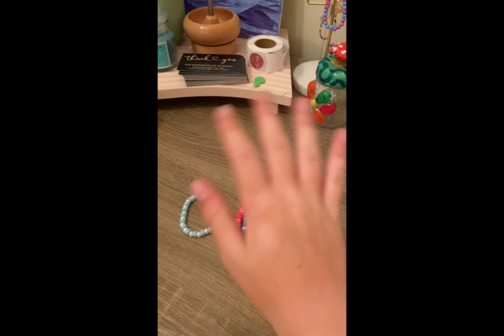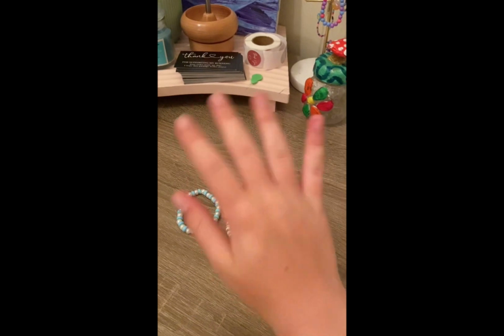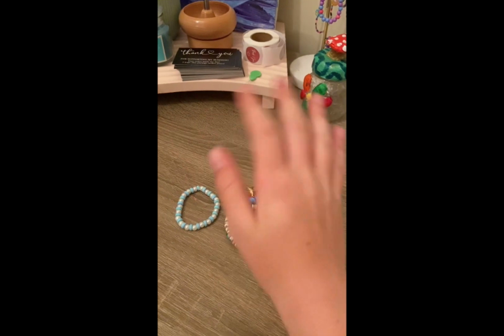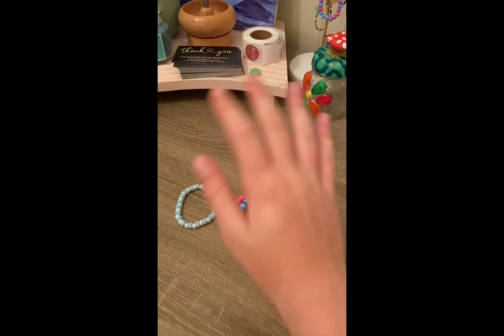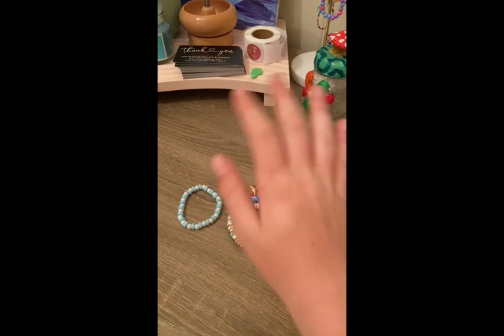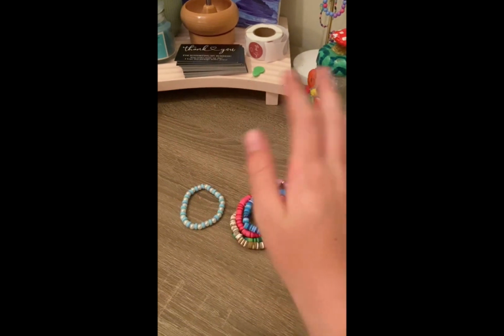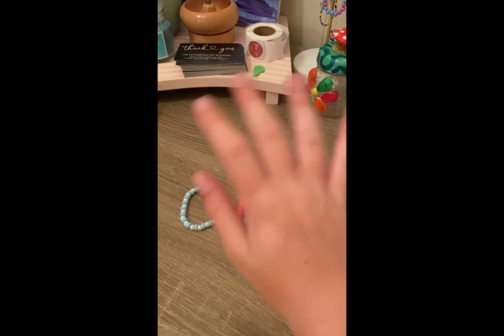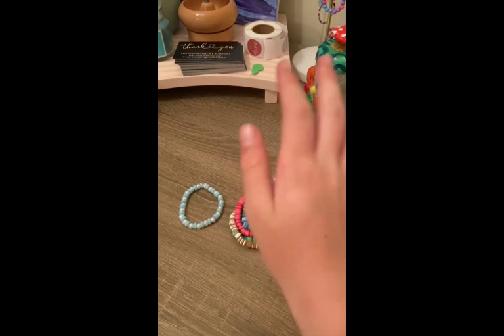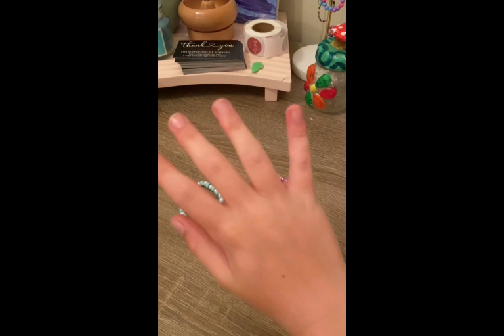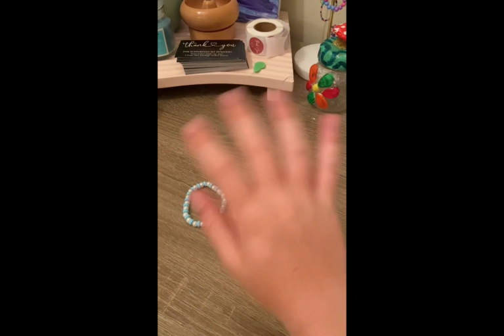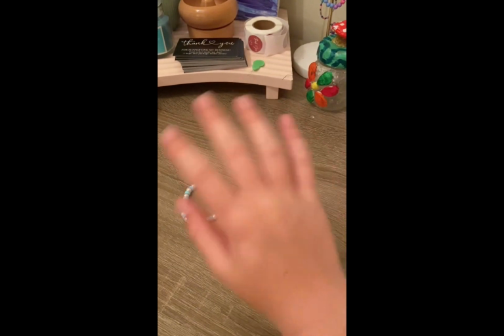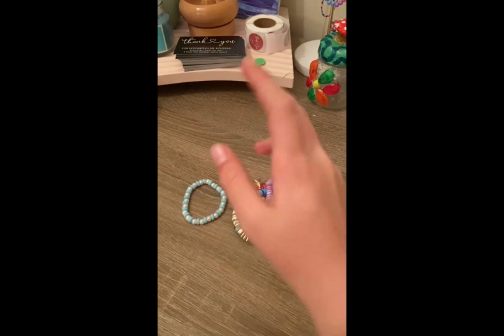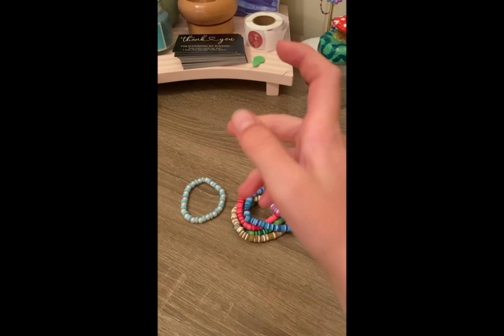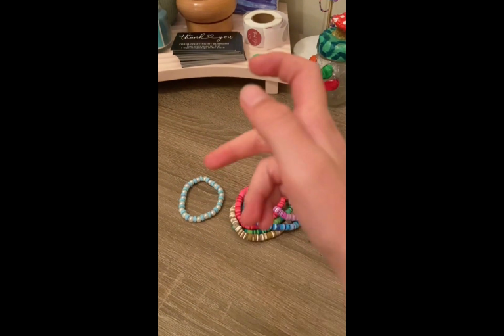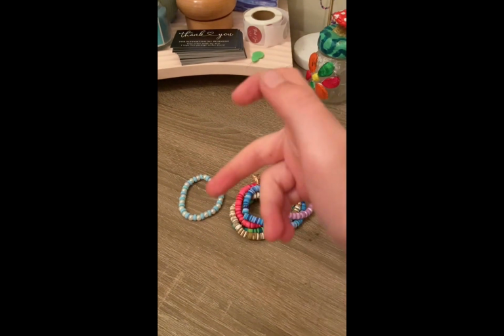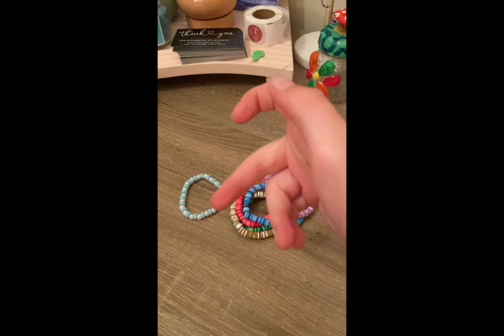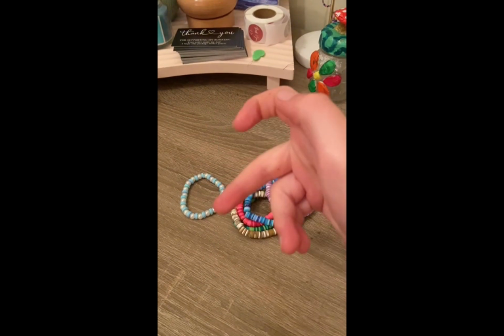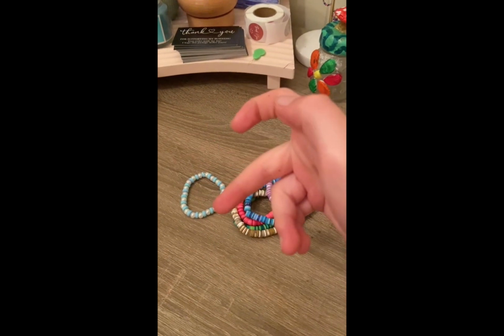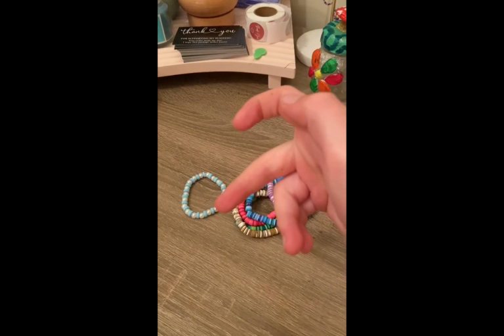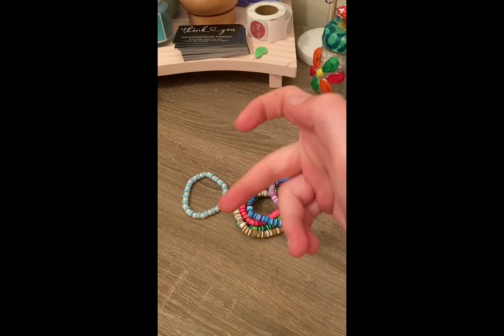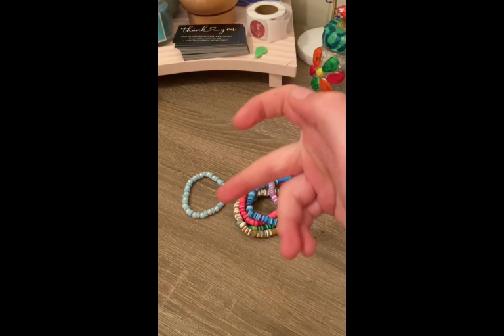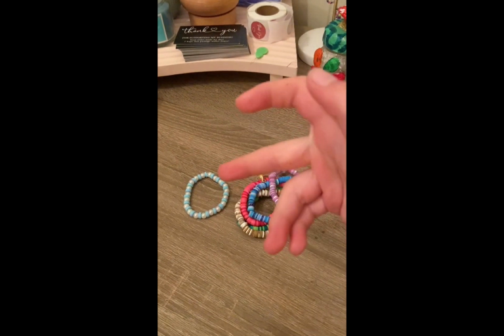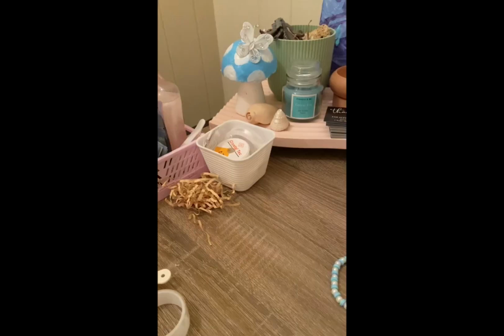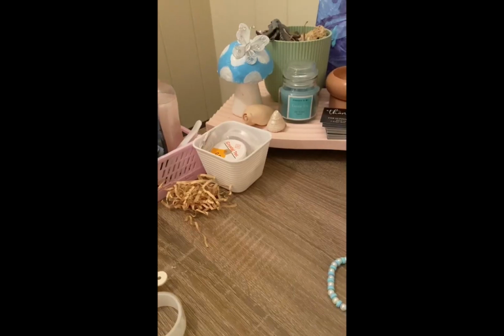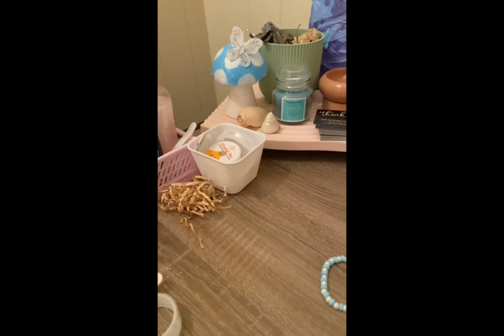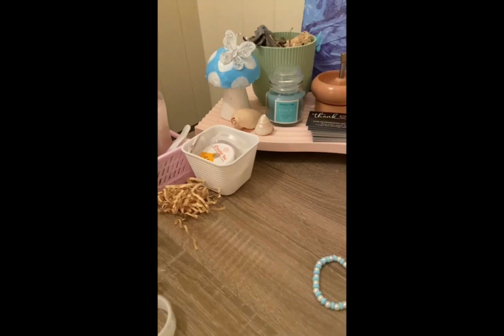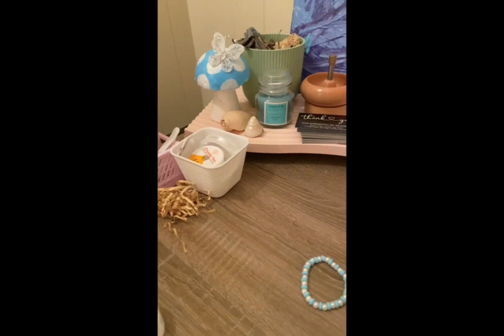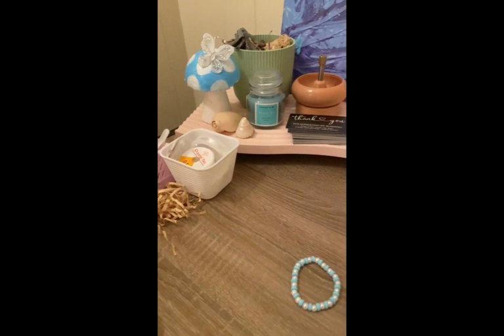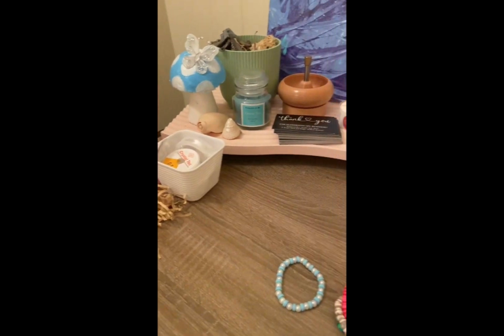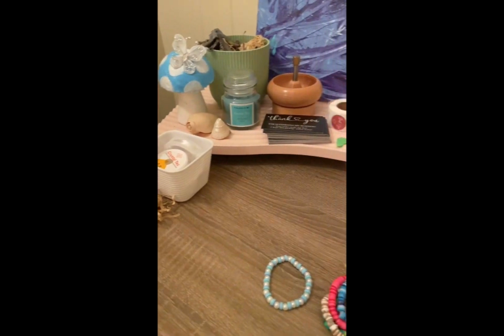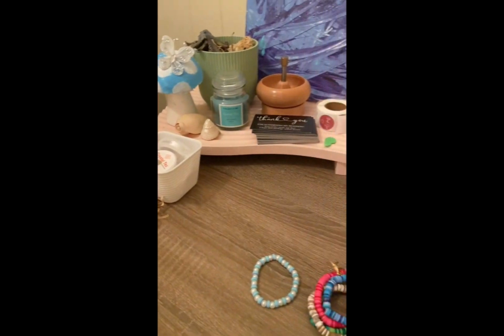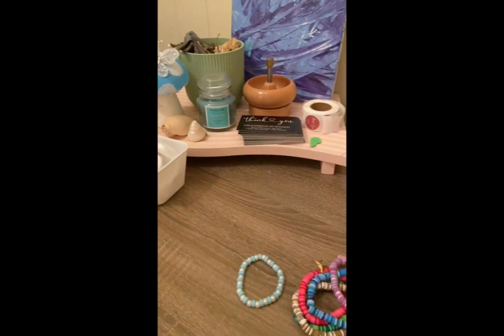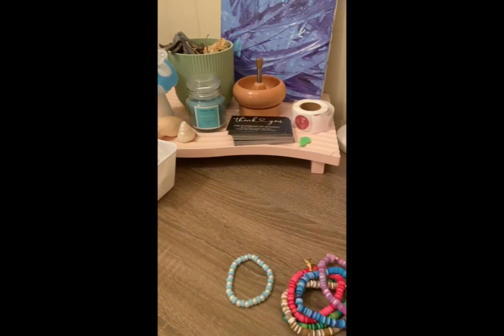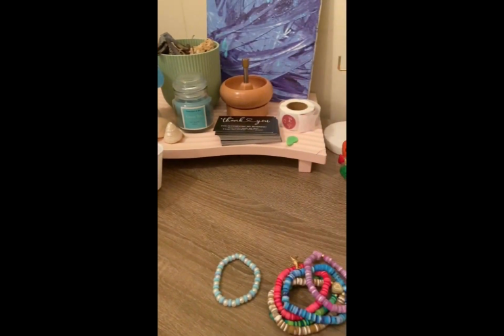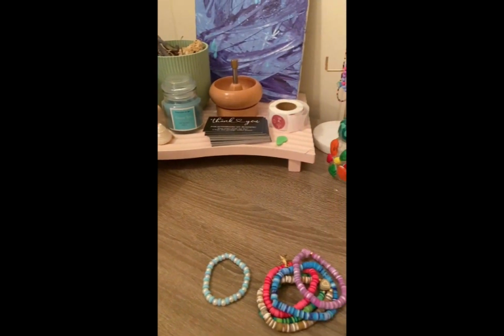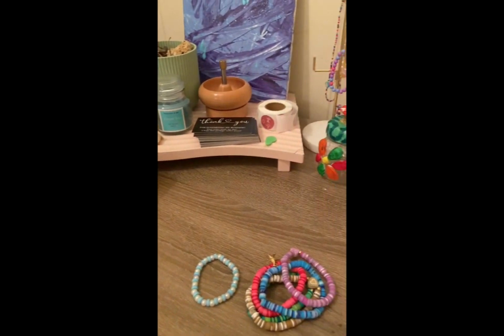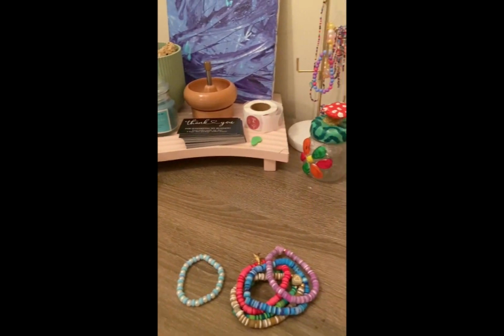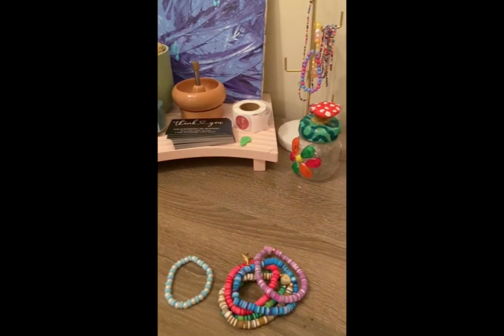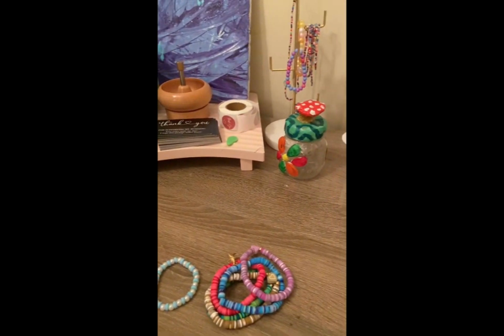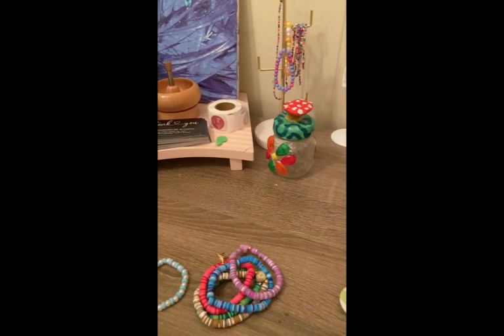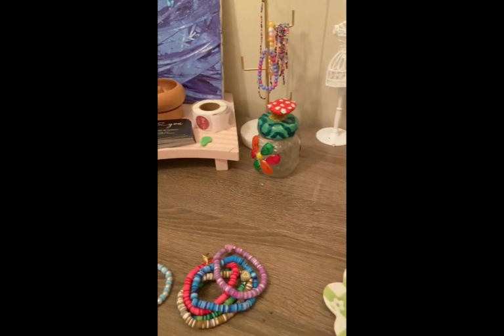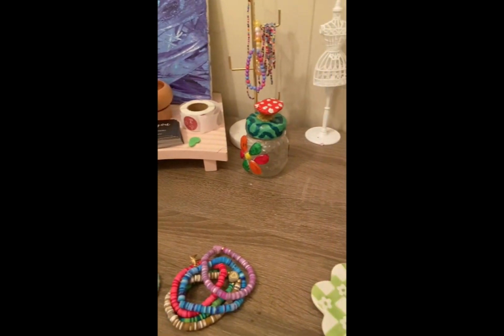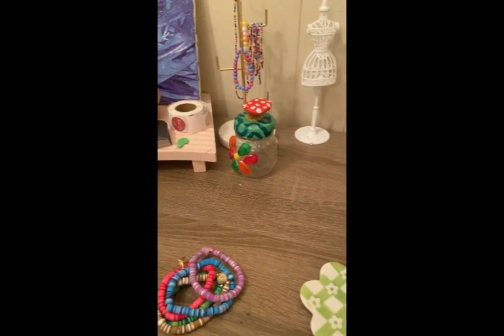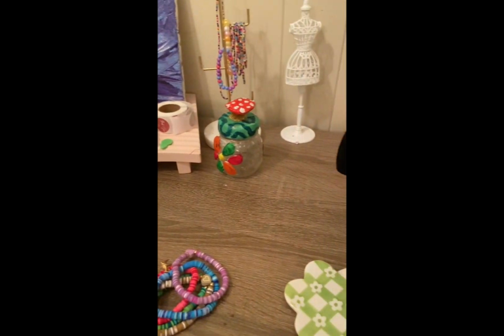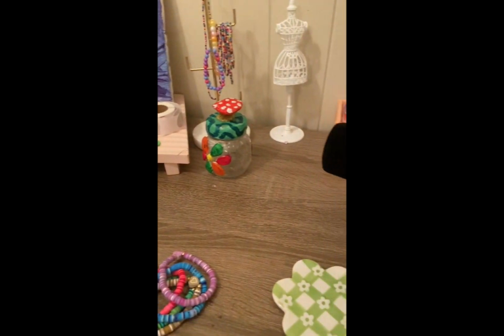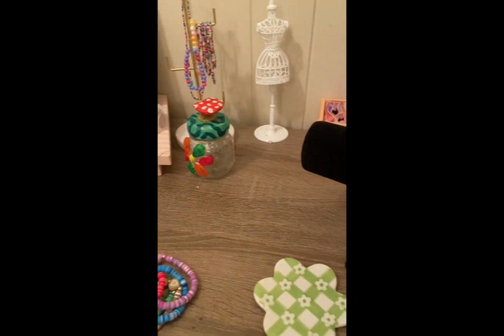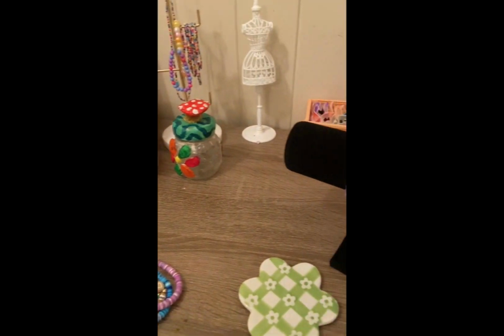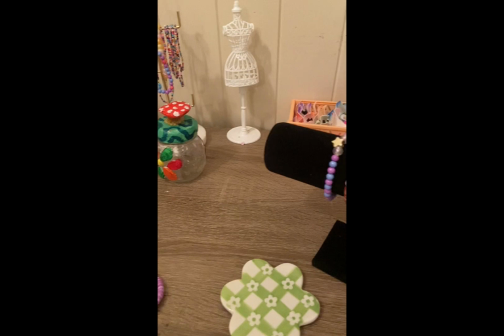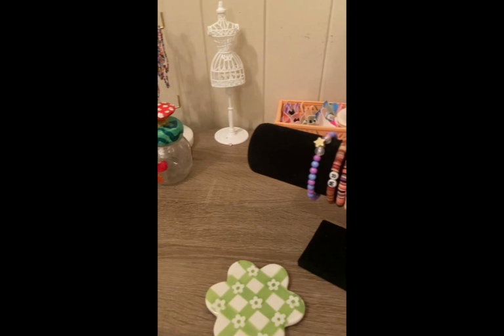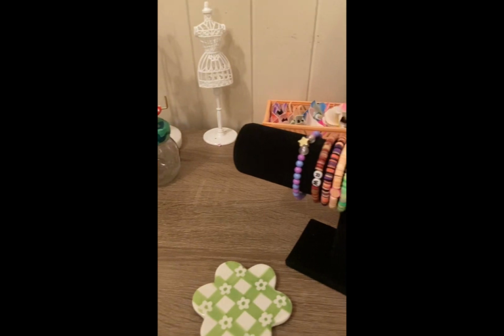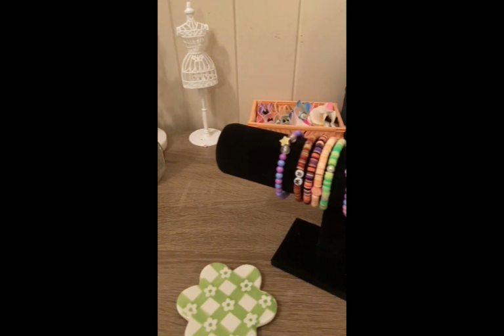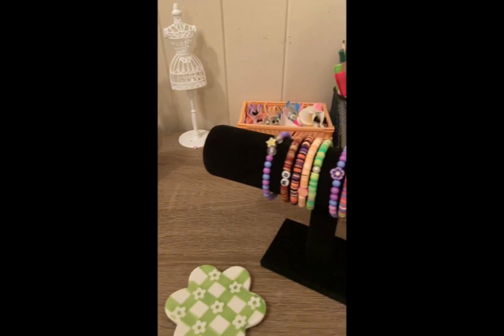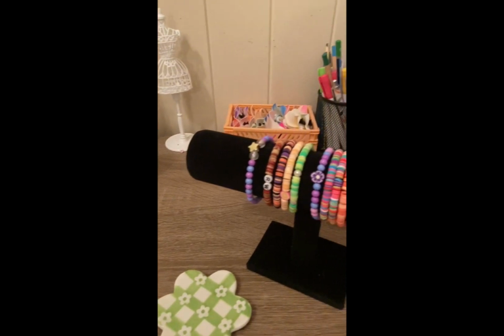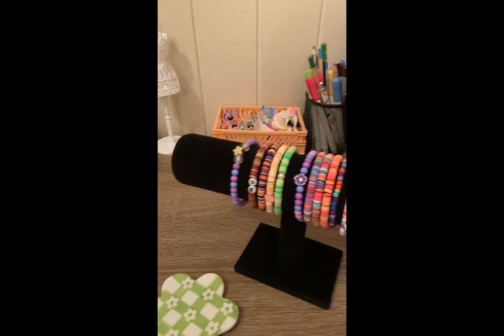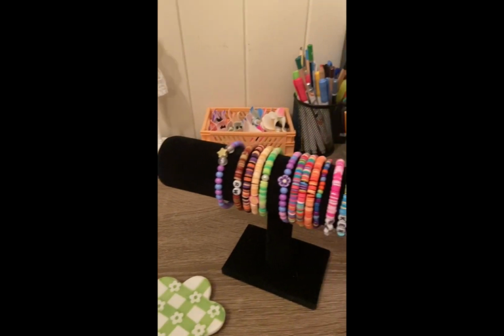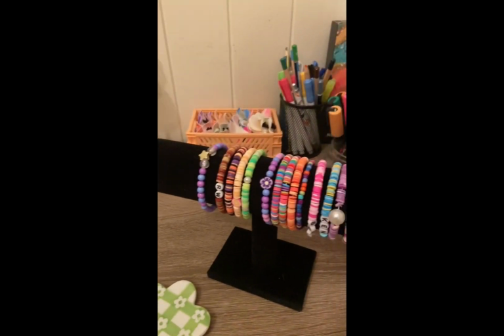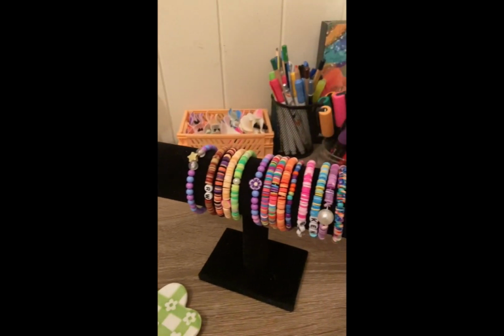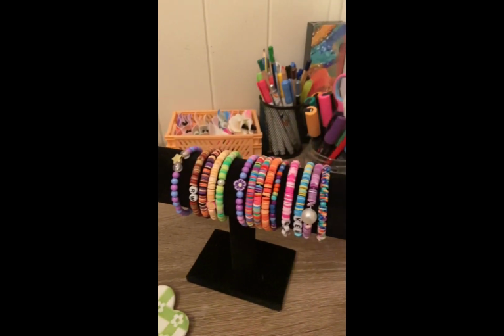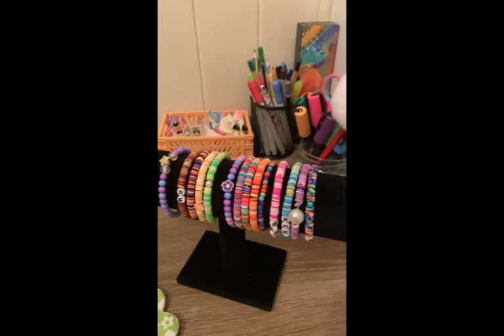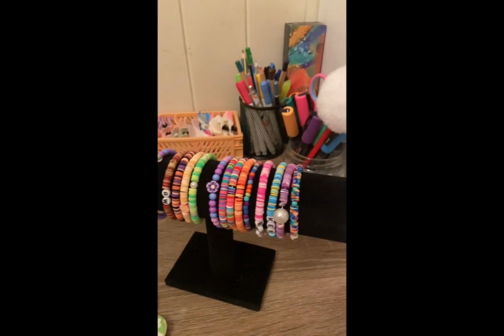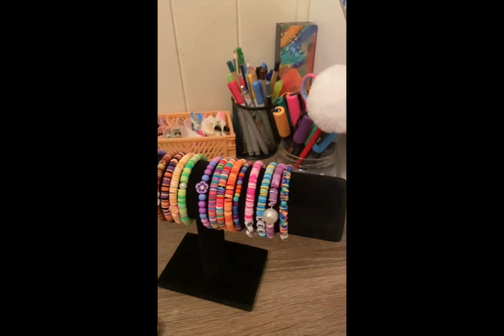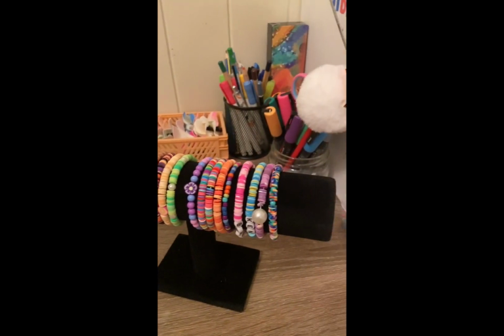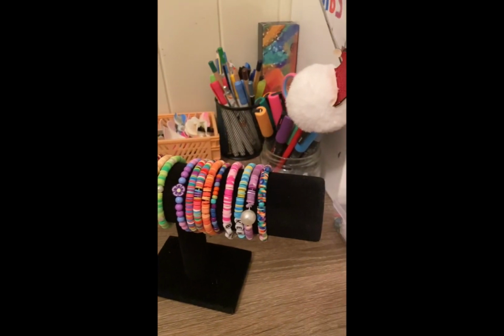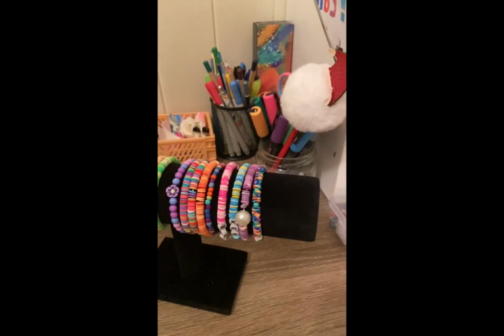Hi guys, welcome back to my channel. Before we get this video started, I just want to clean my desk. I just made a transition.